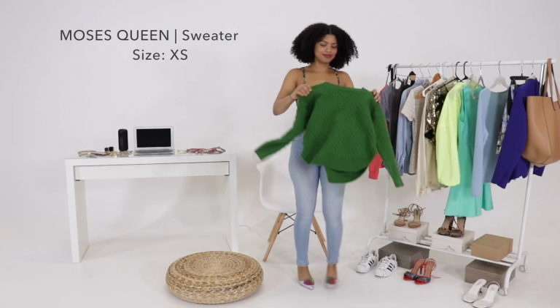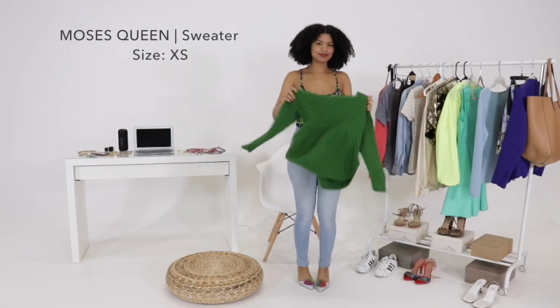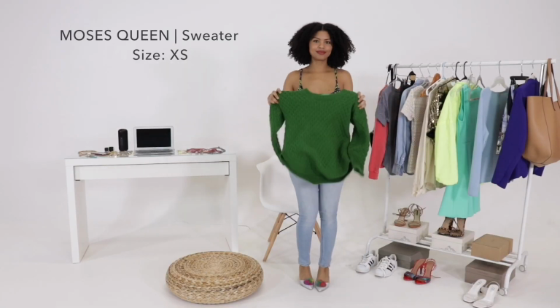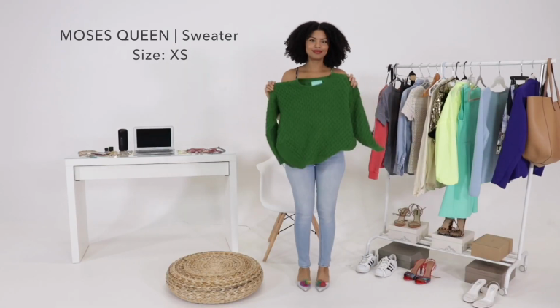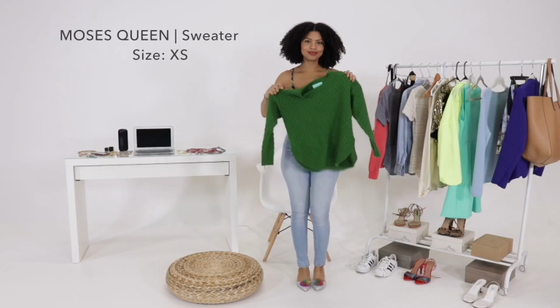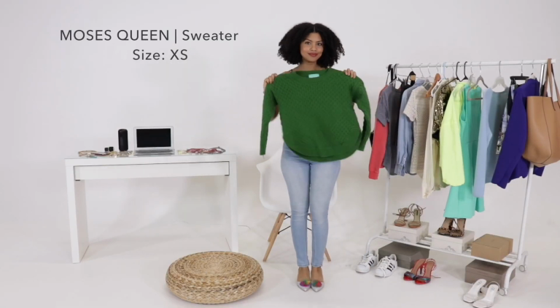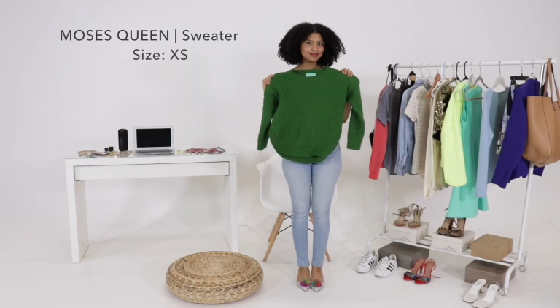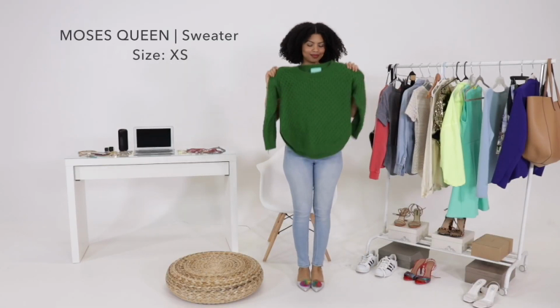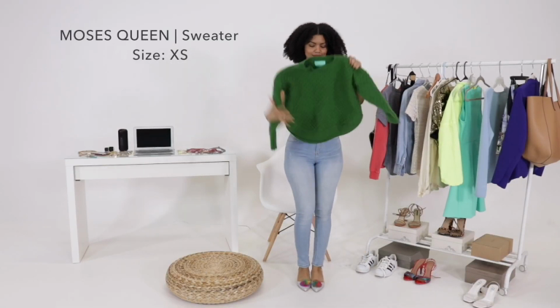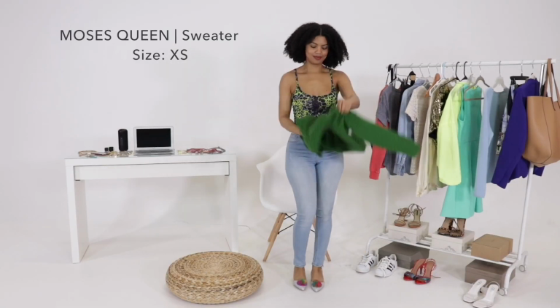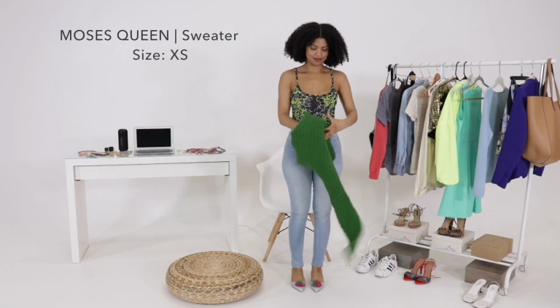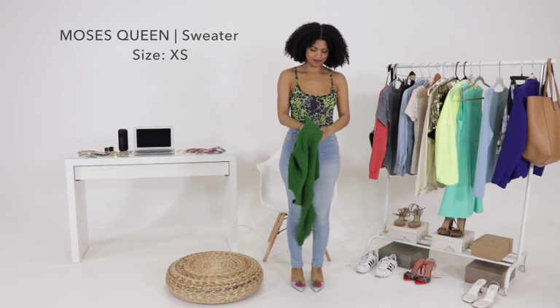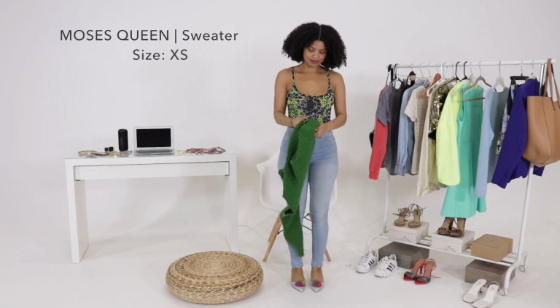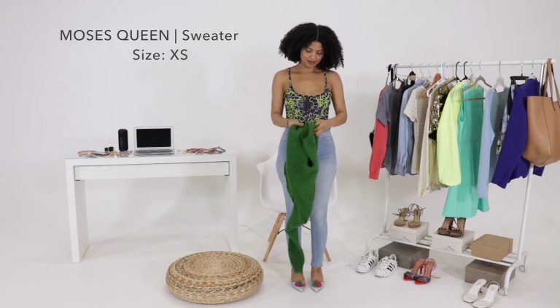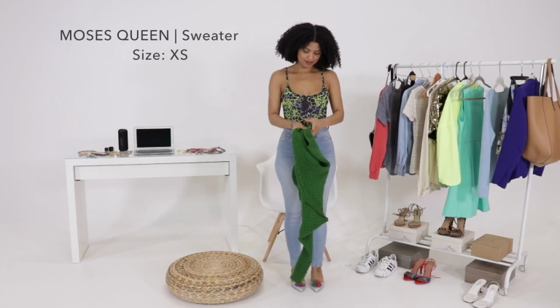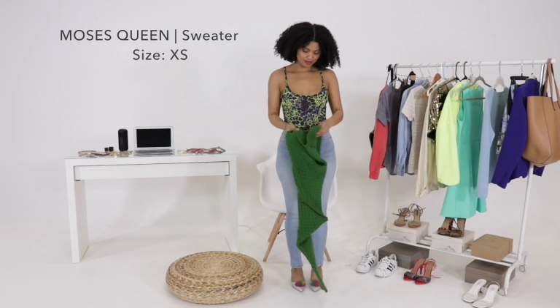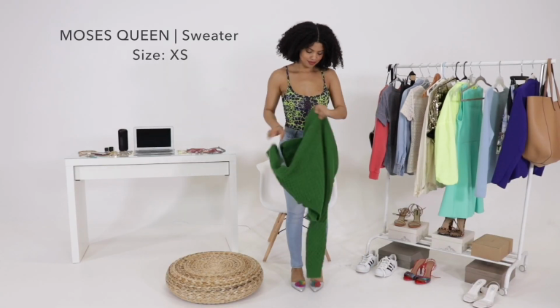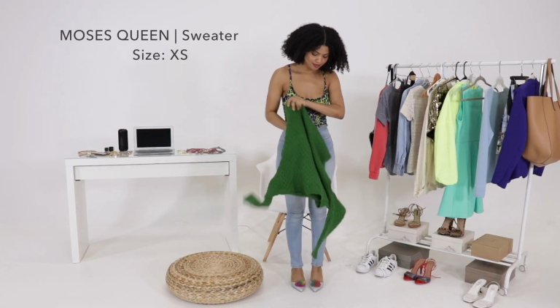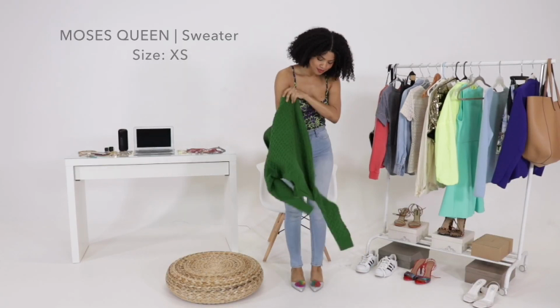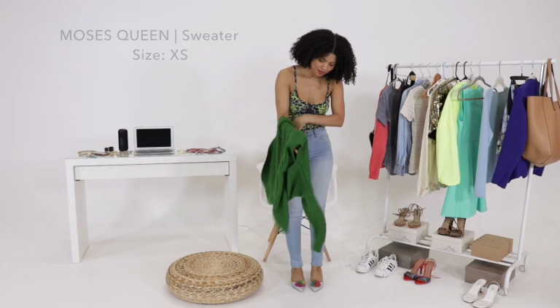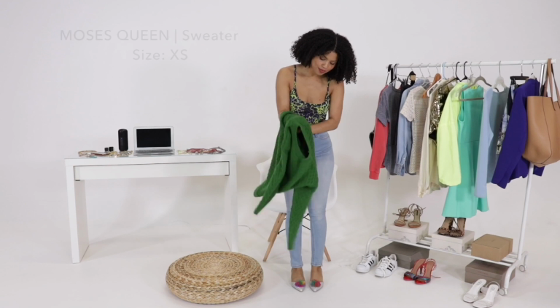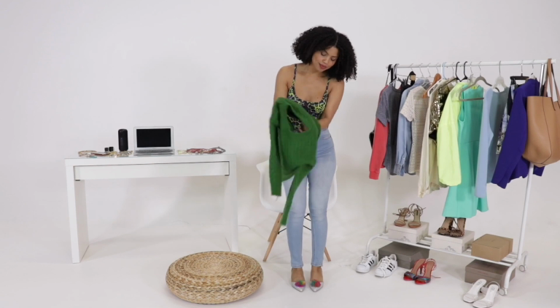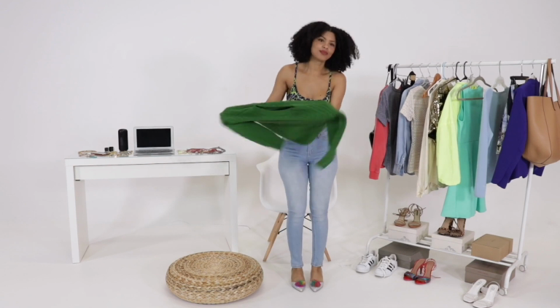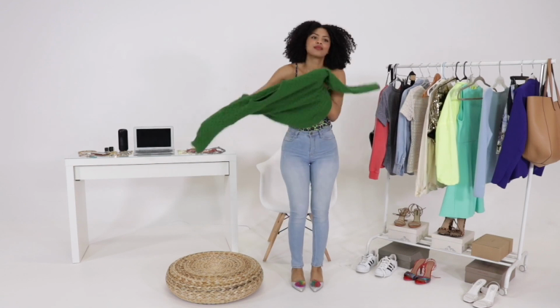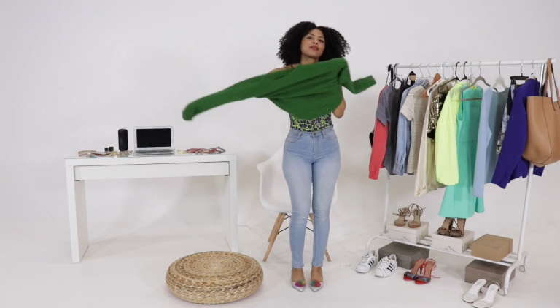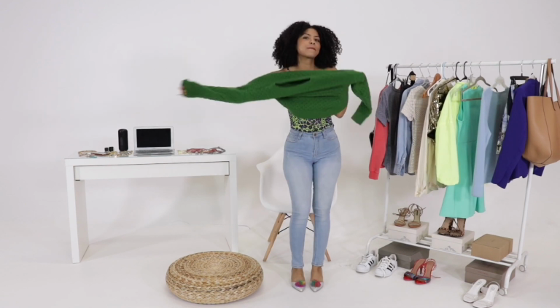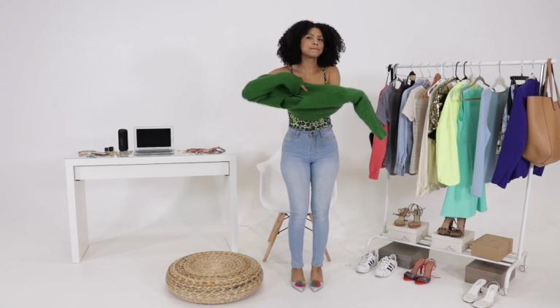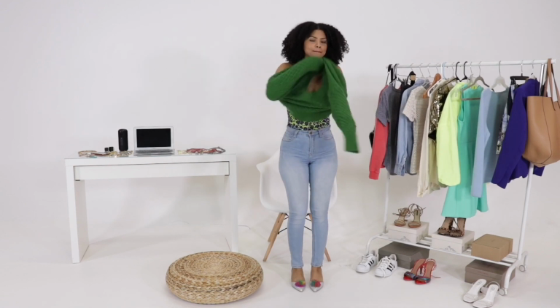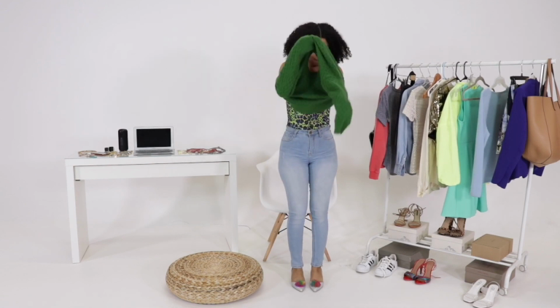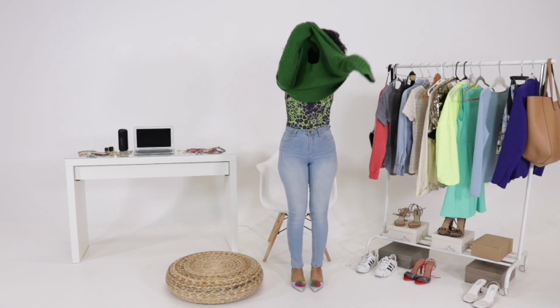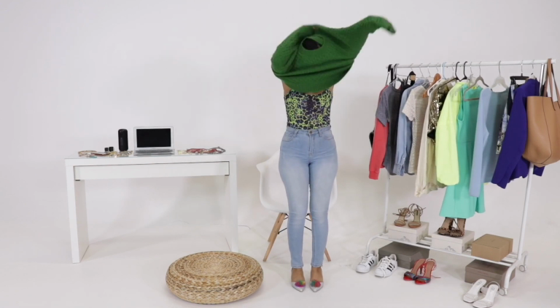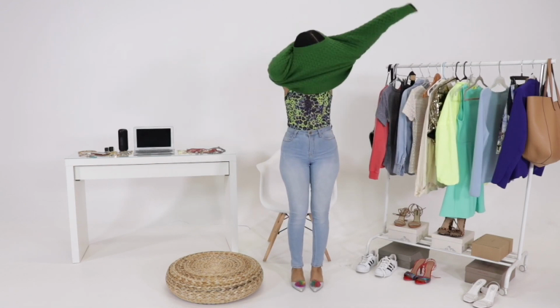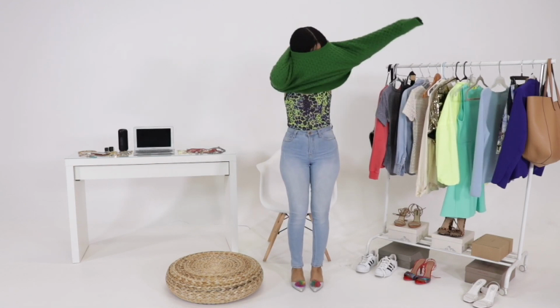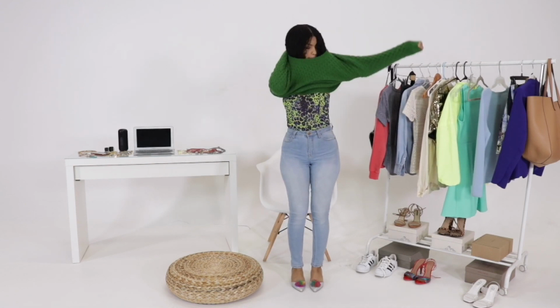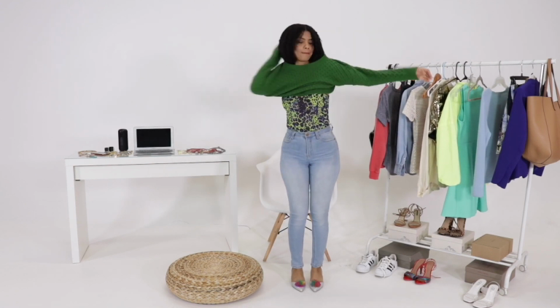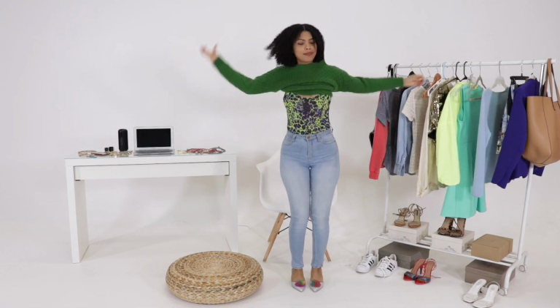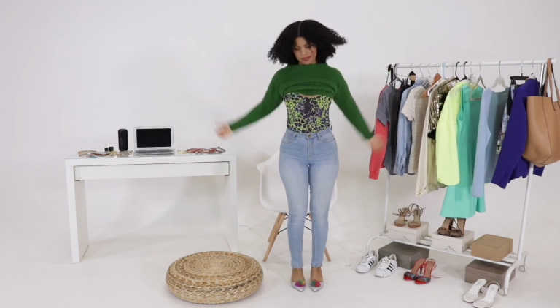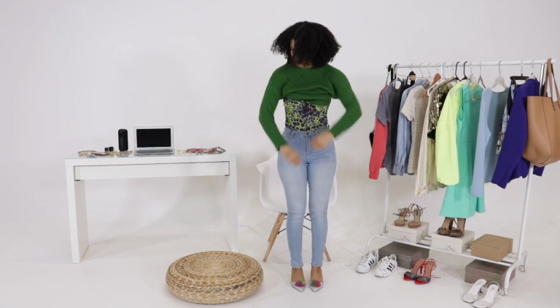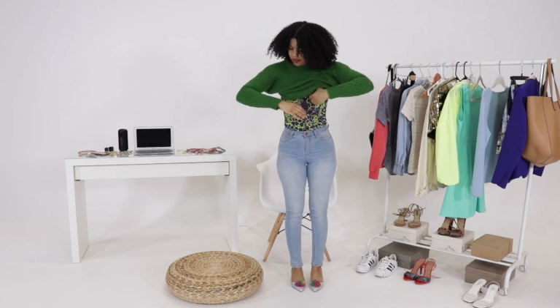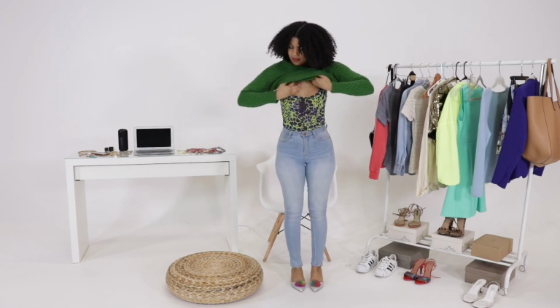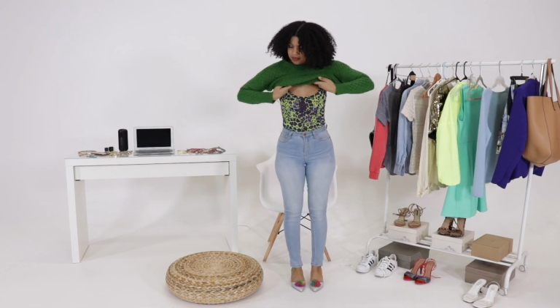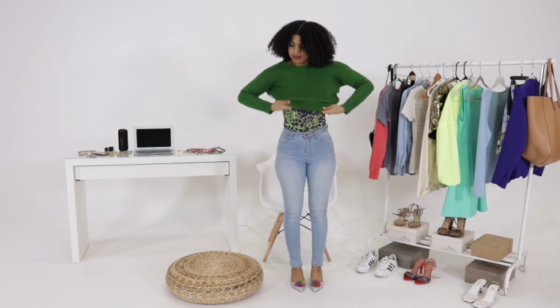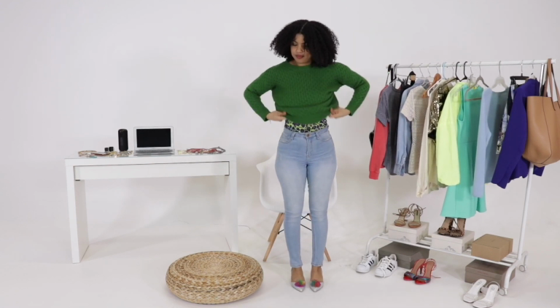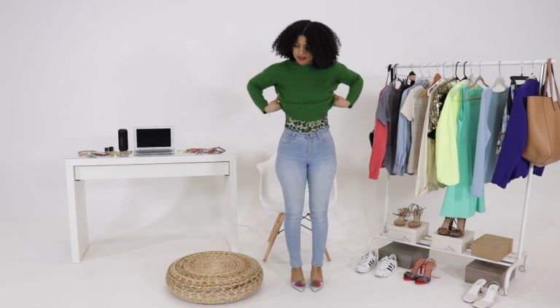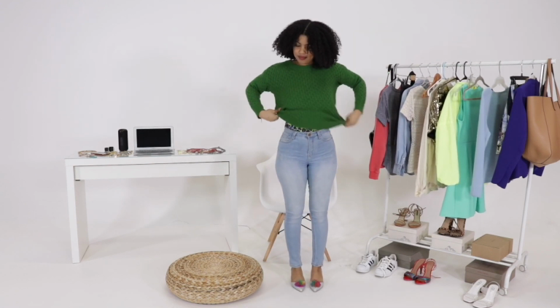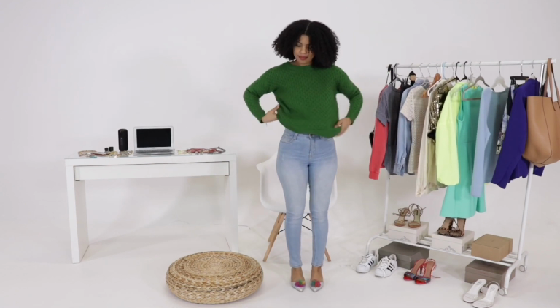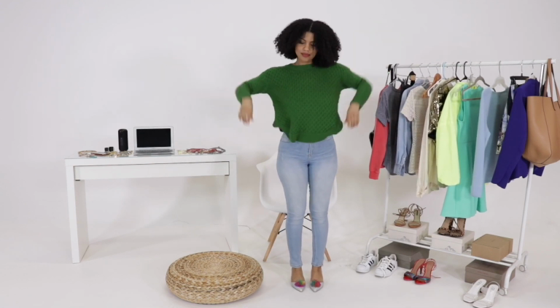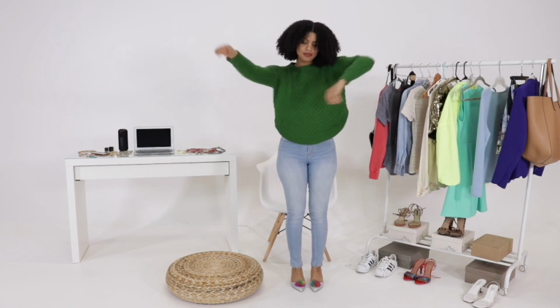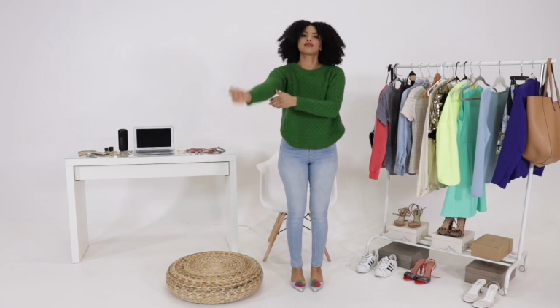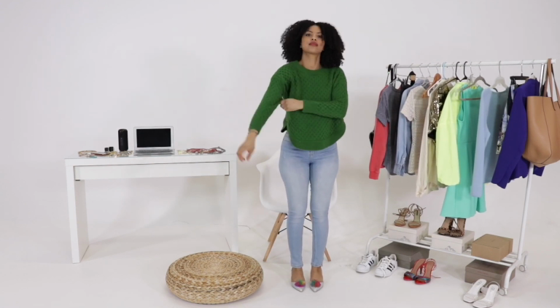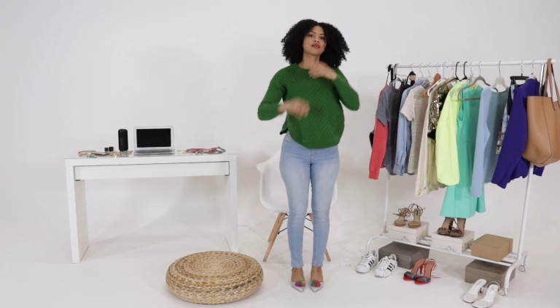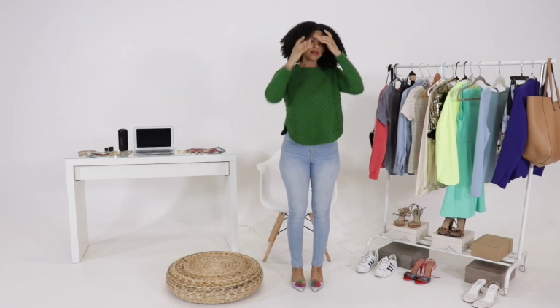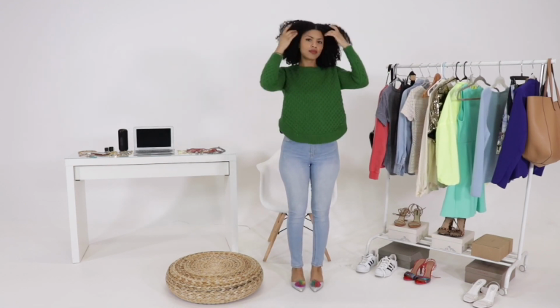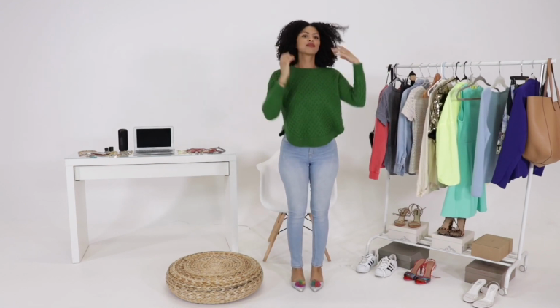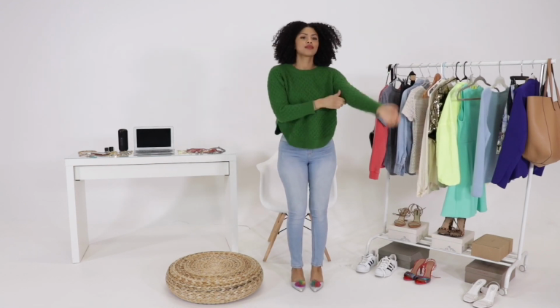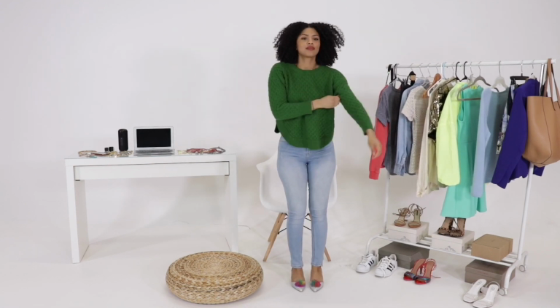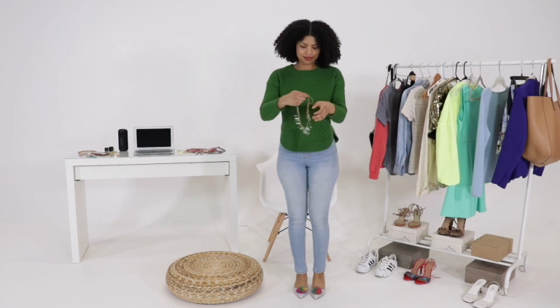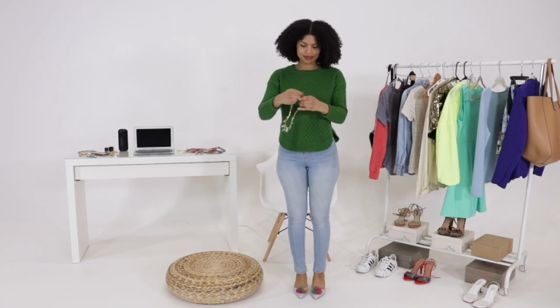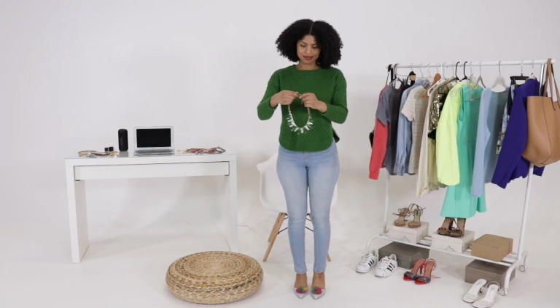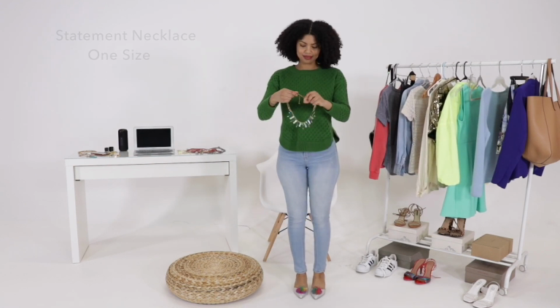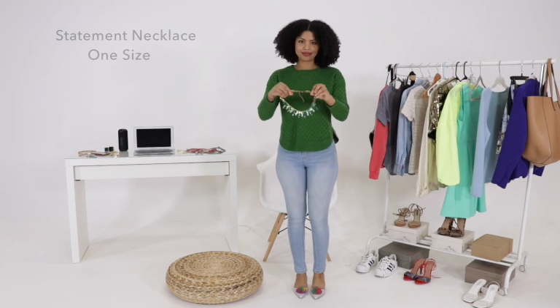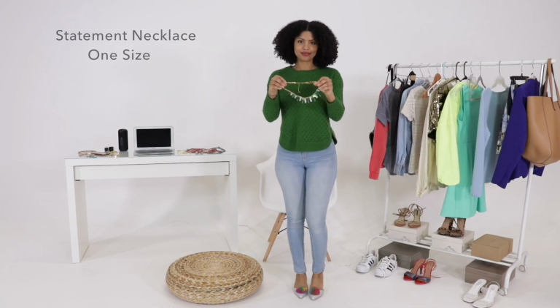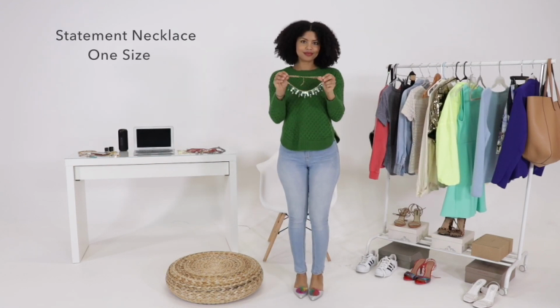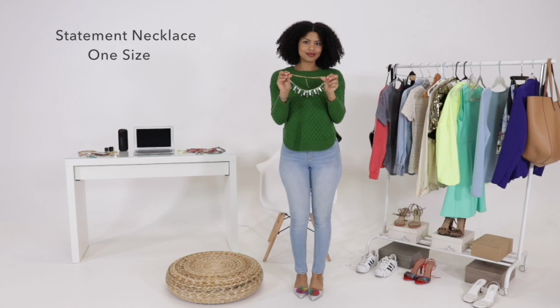Then we're going here to this cable knit sweater, three quarter length sleeve, high and low back. I really, really love this.